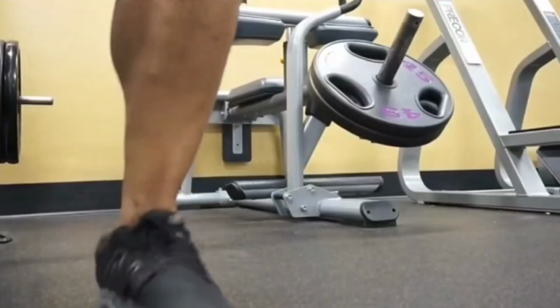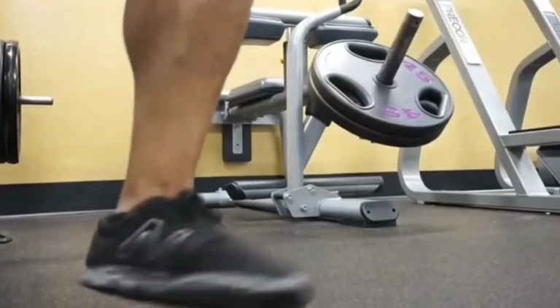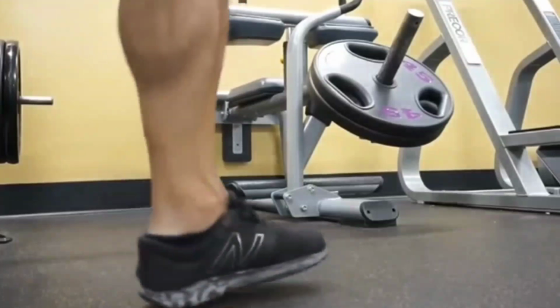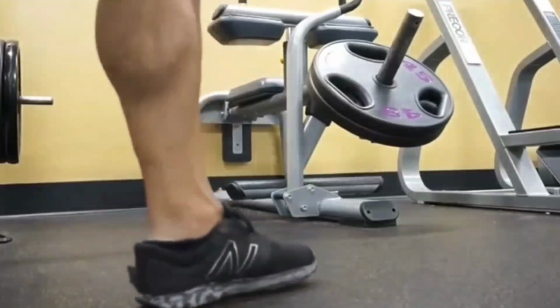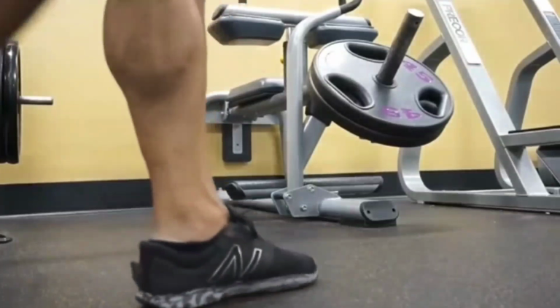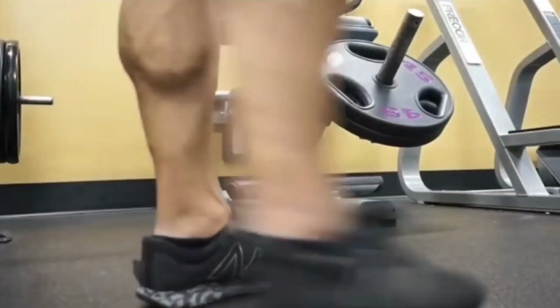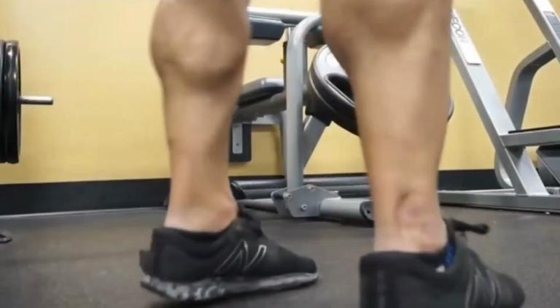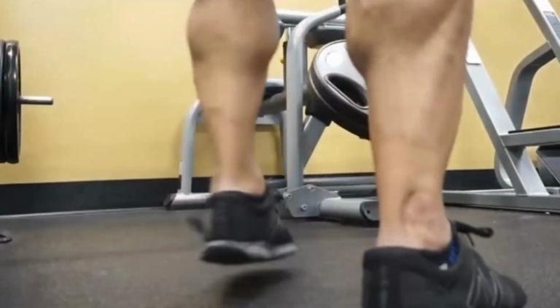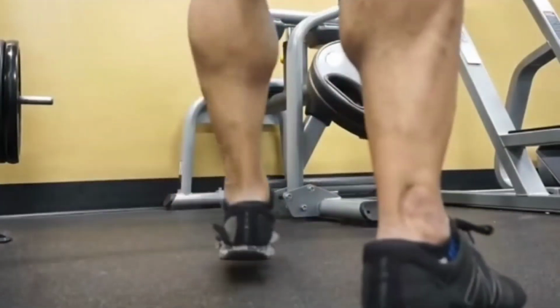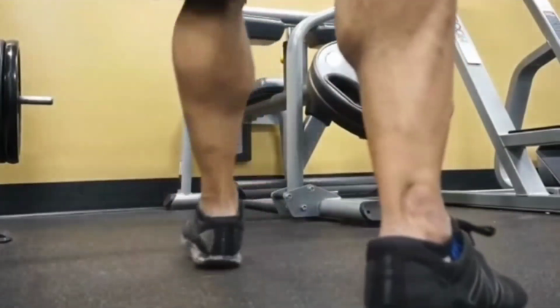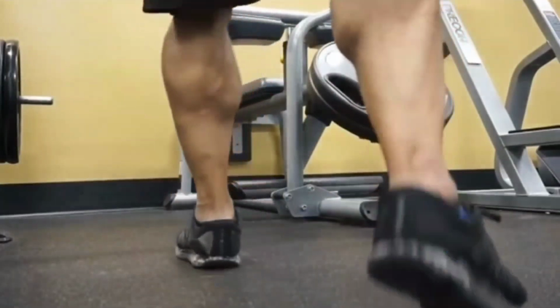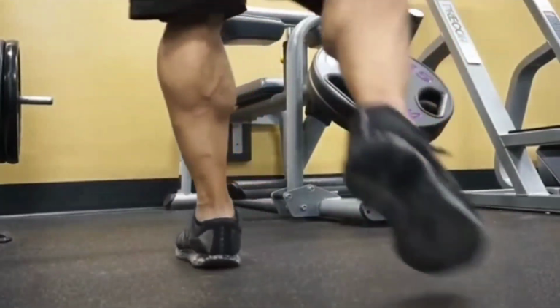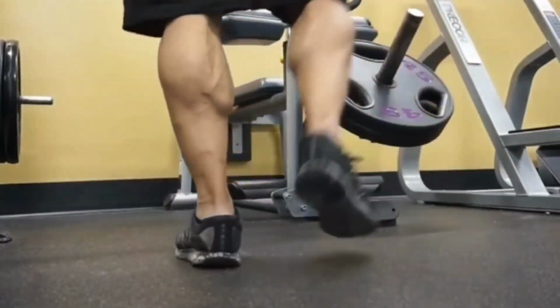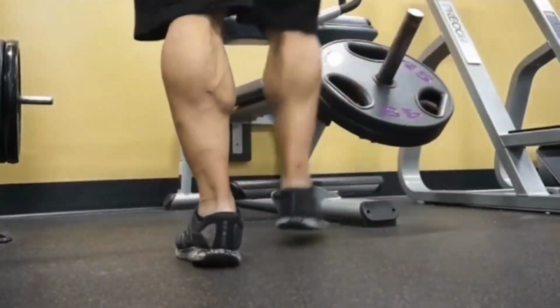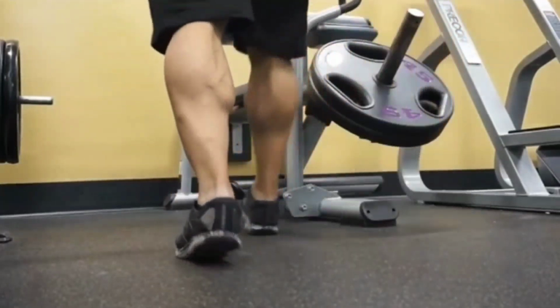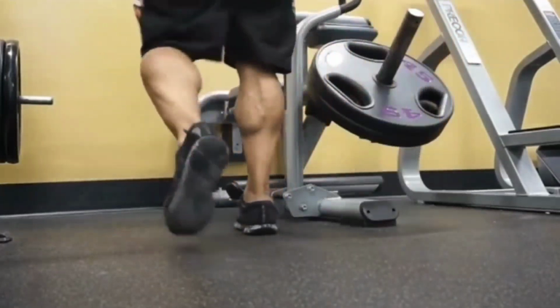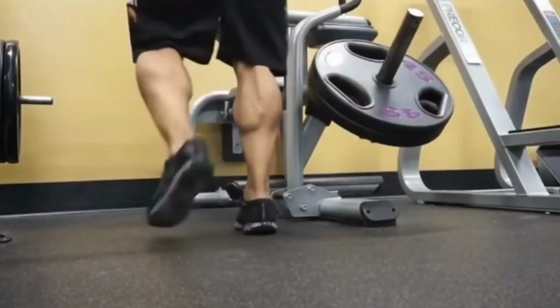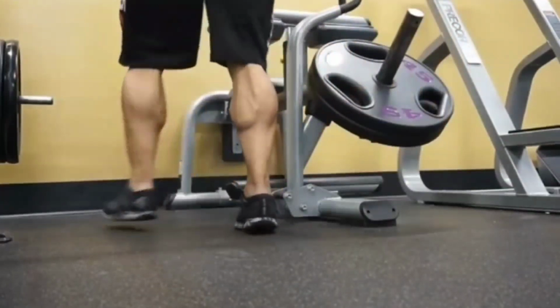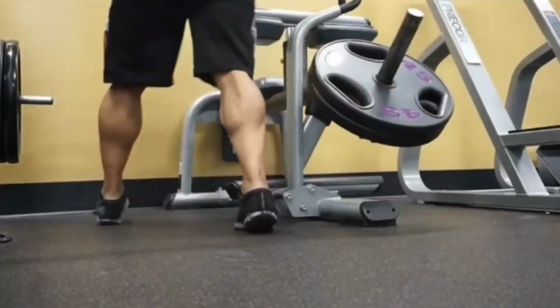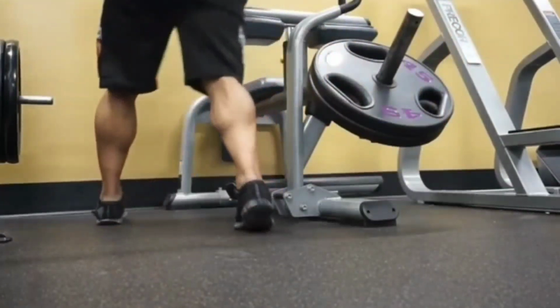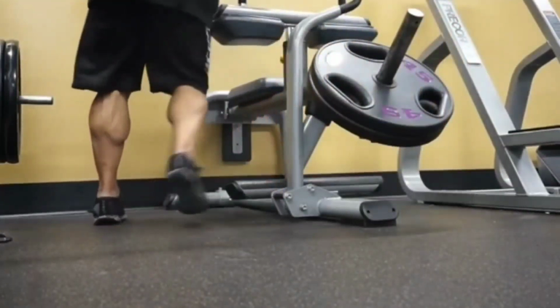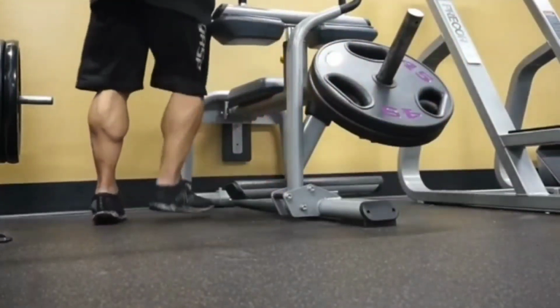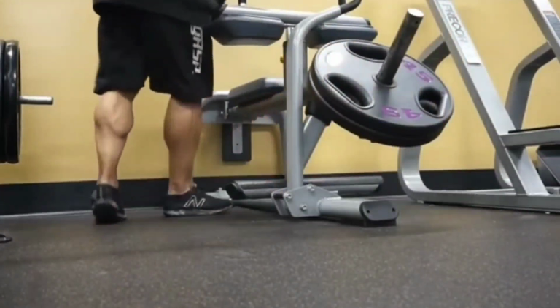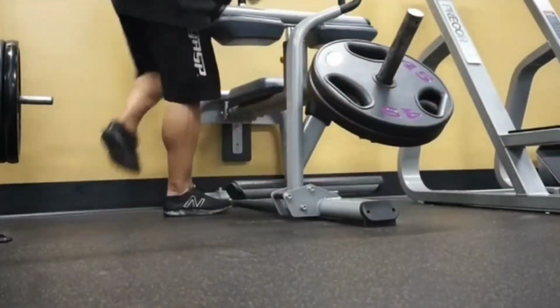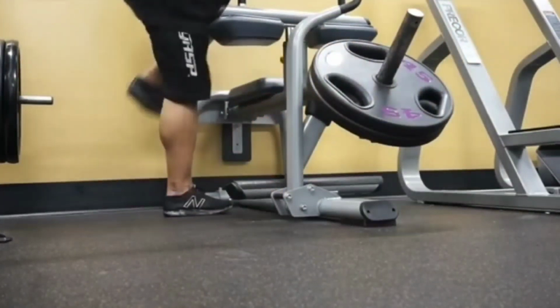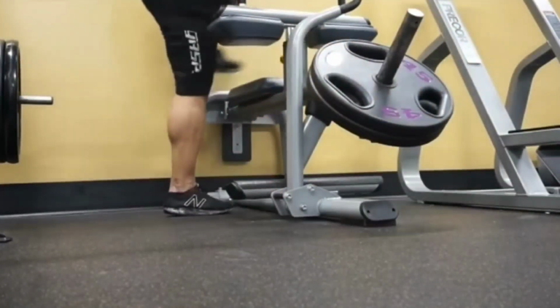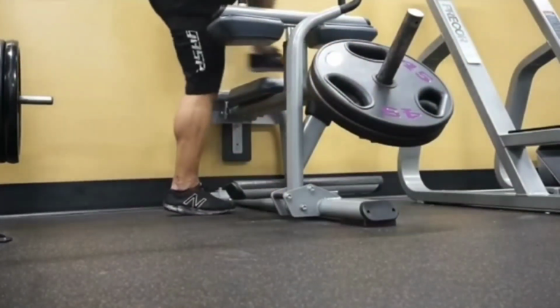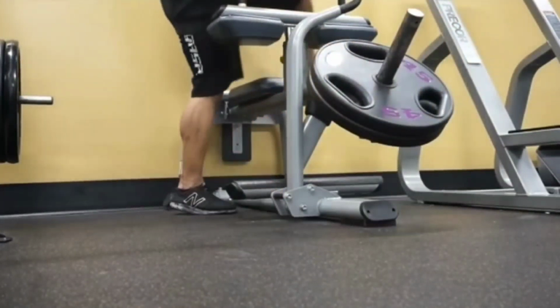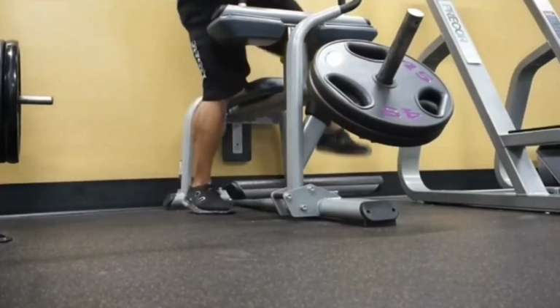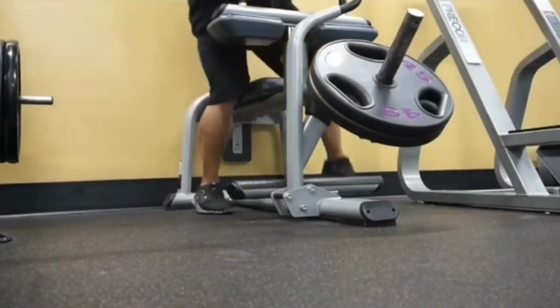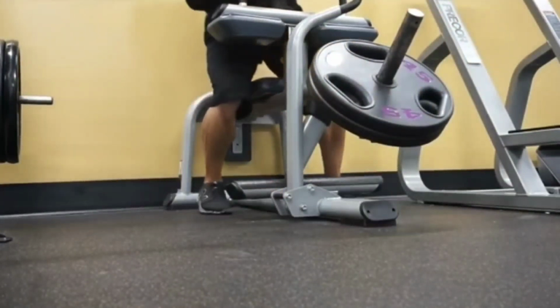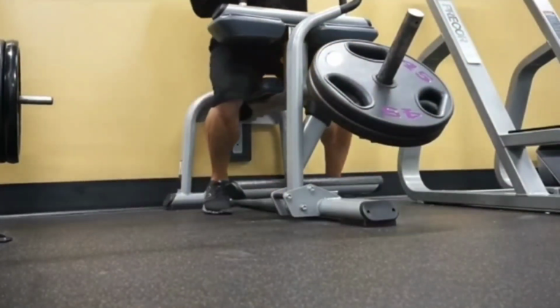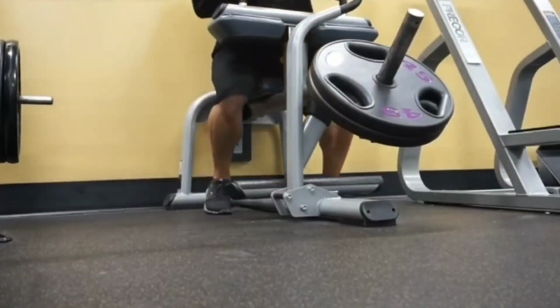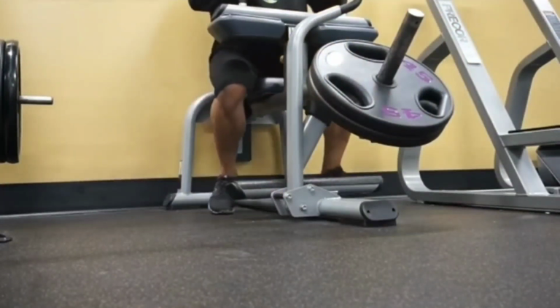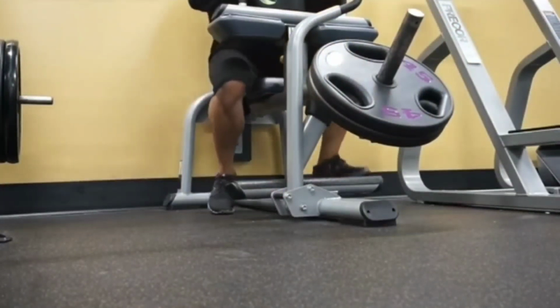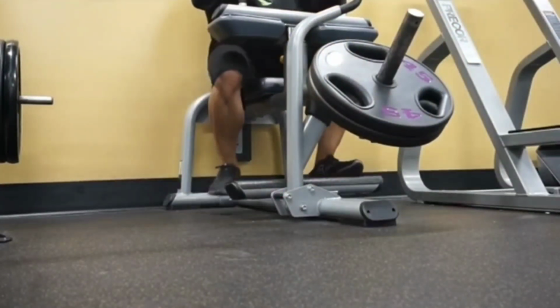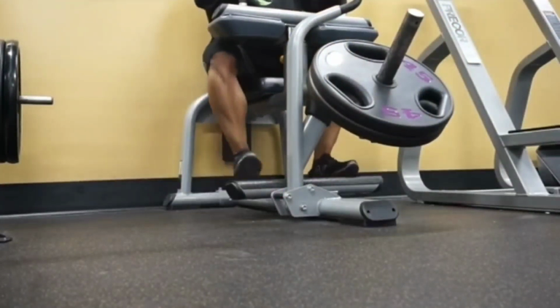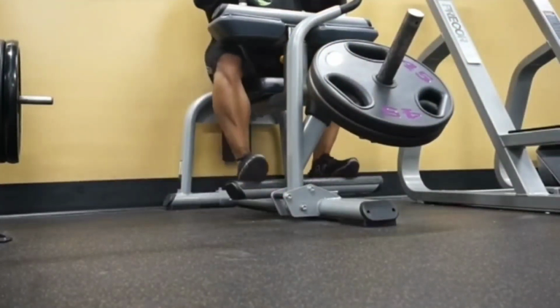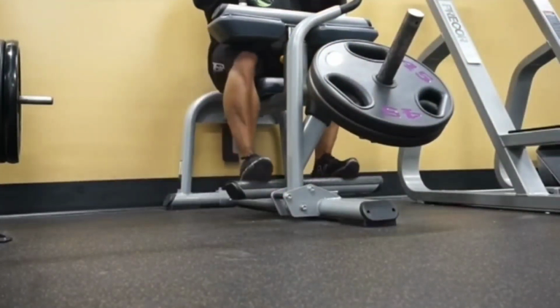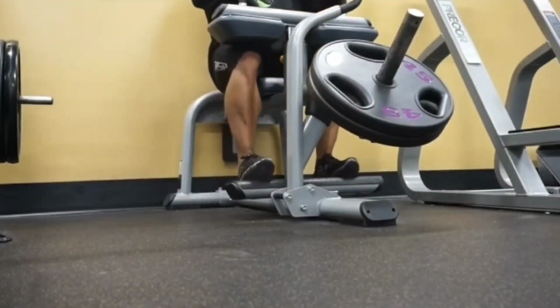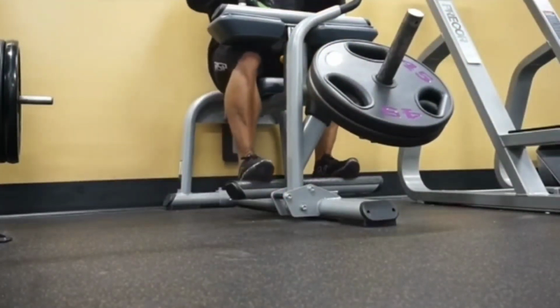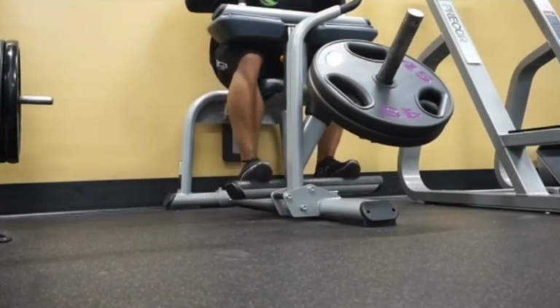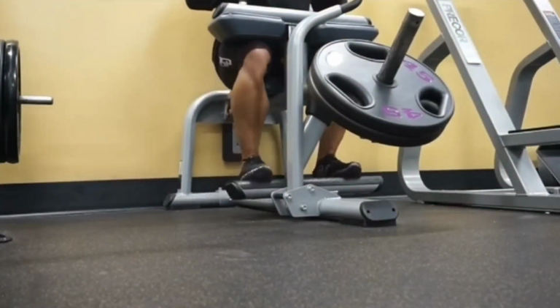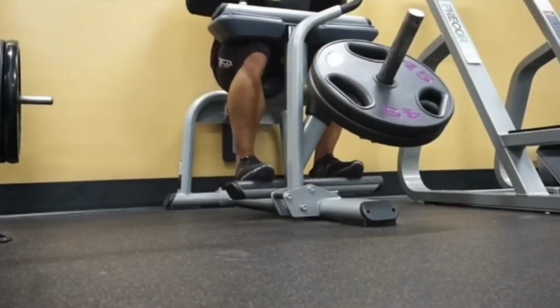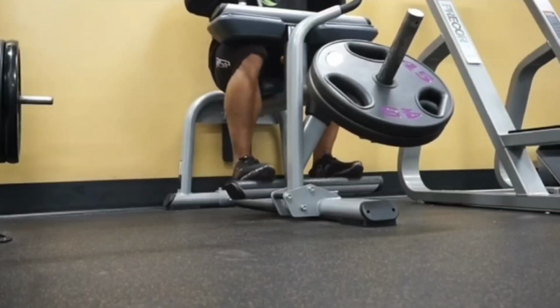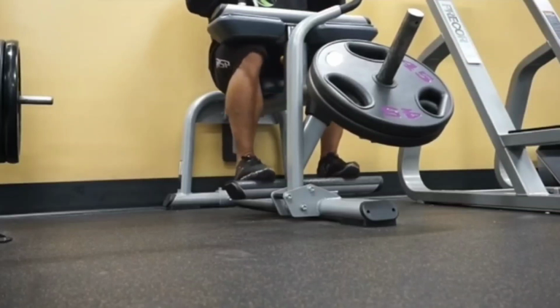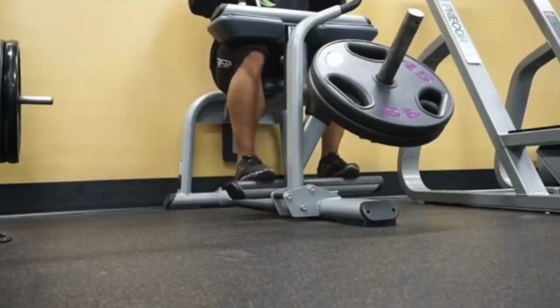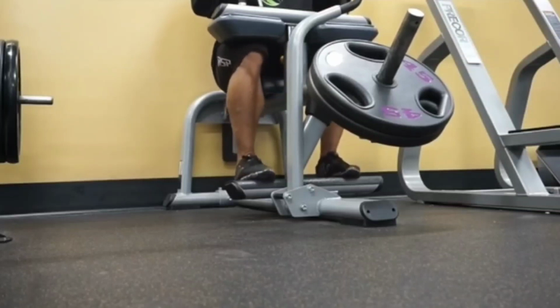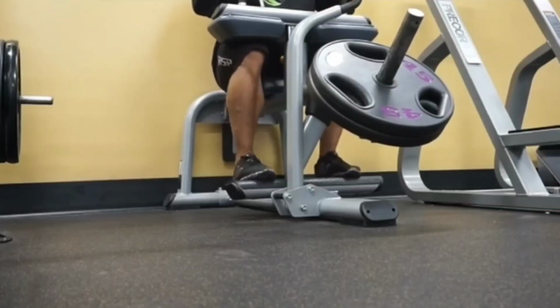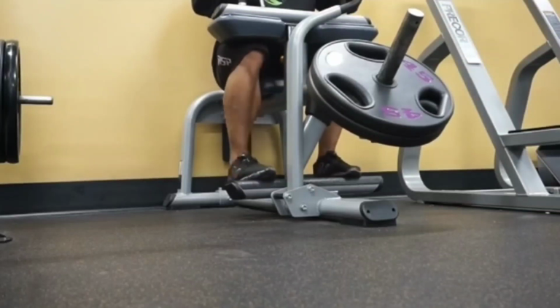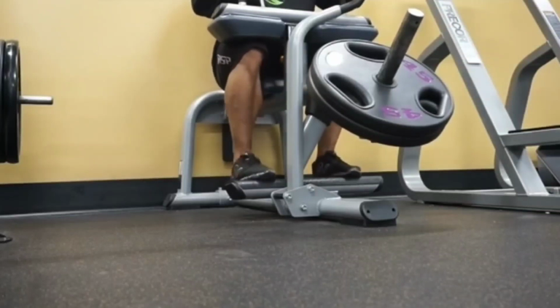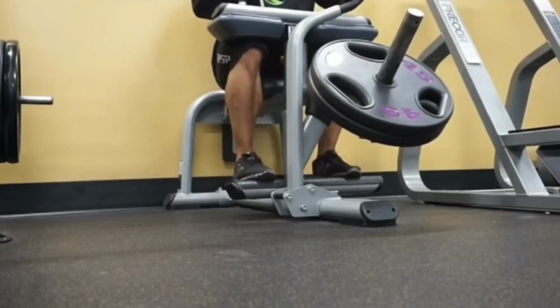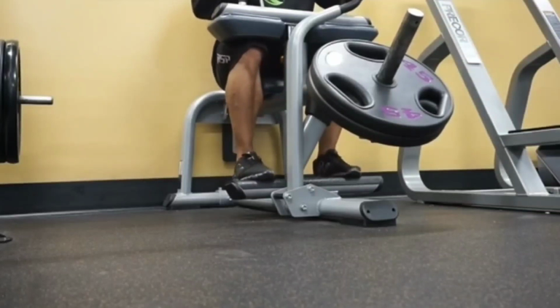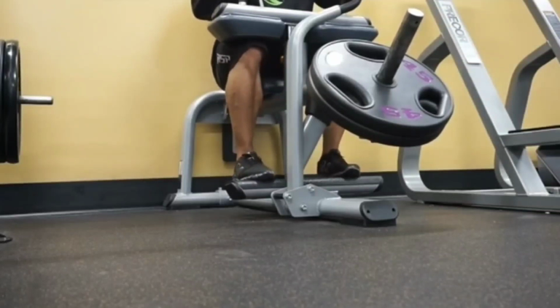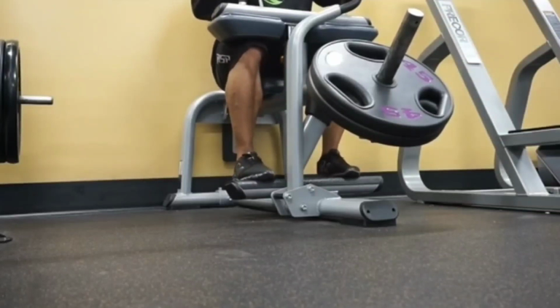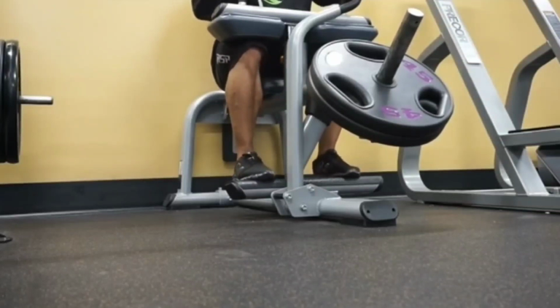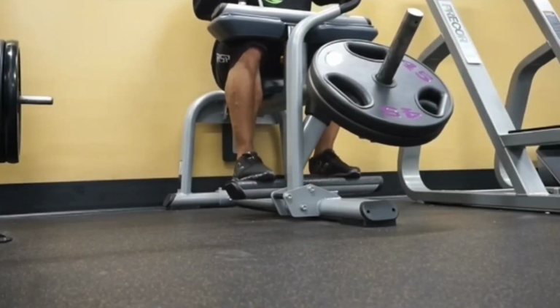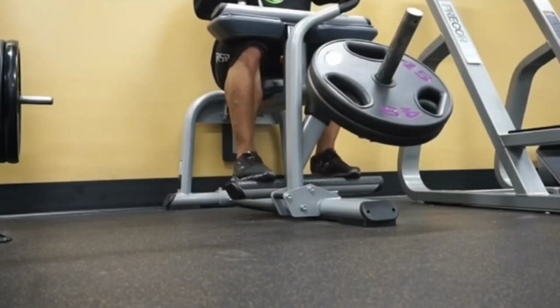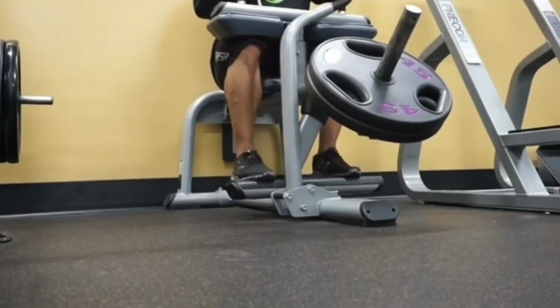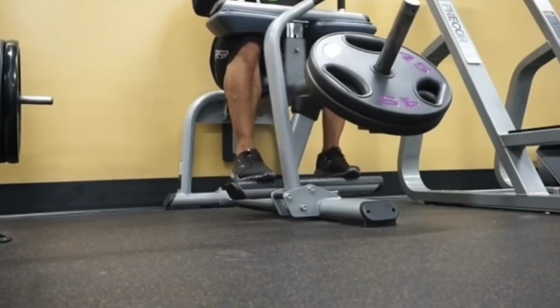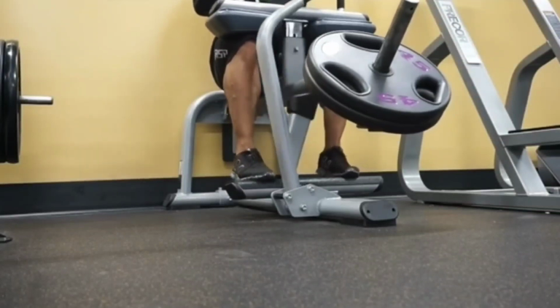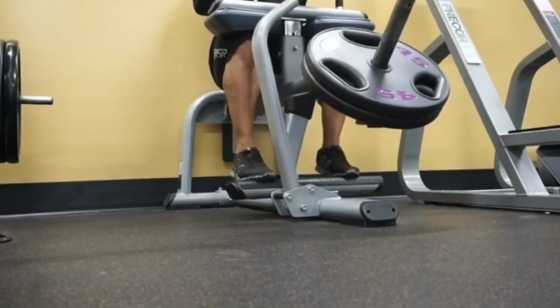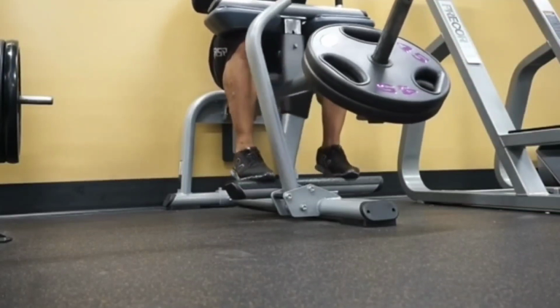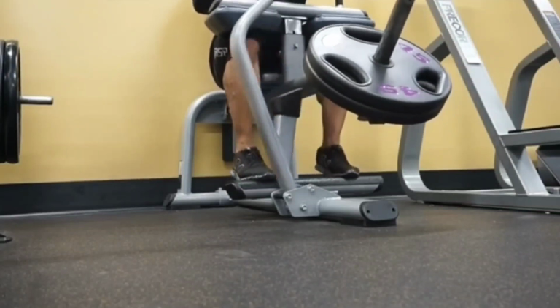Greetings, what's up? Today I am going to take you through four key steps to improve your calf development. Let's go through them right away.